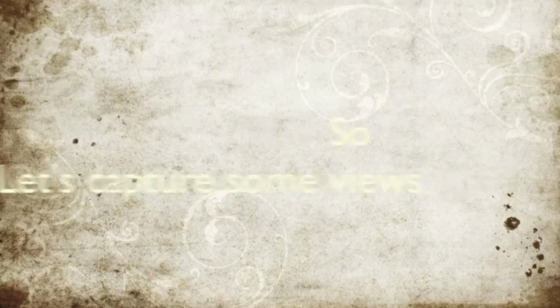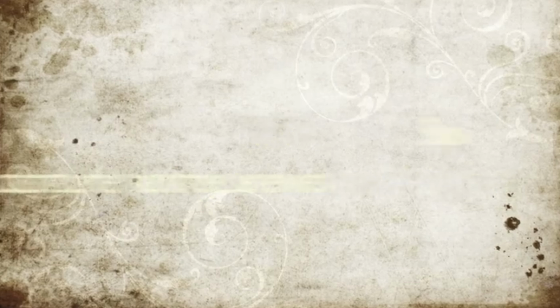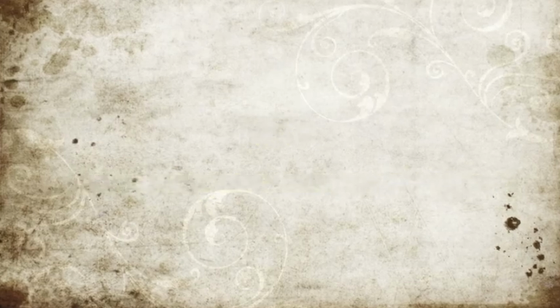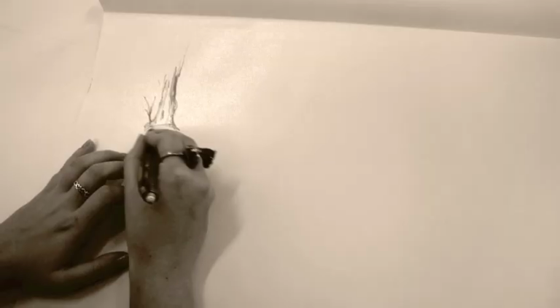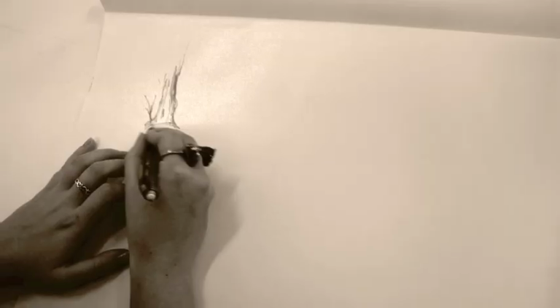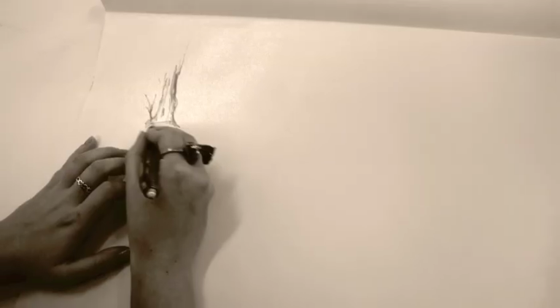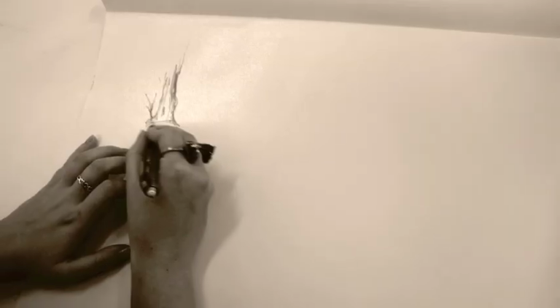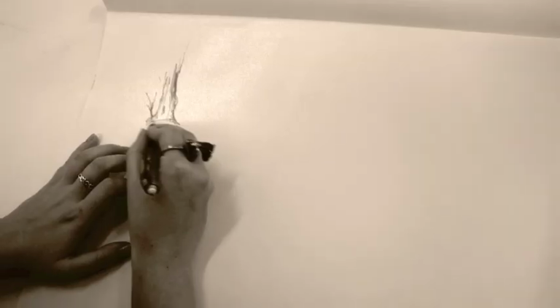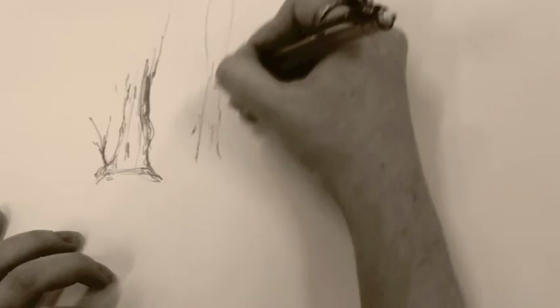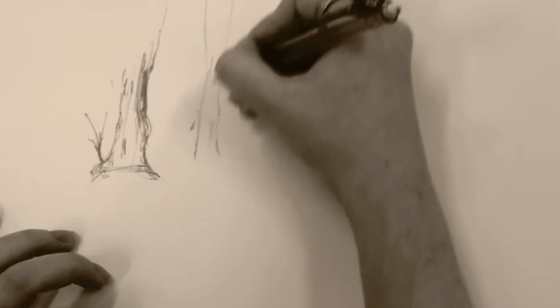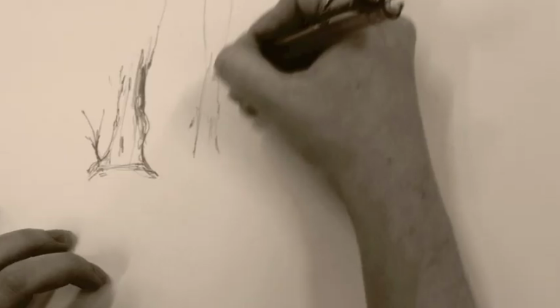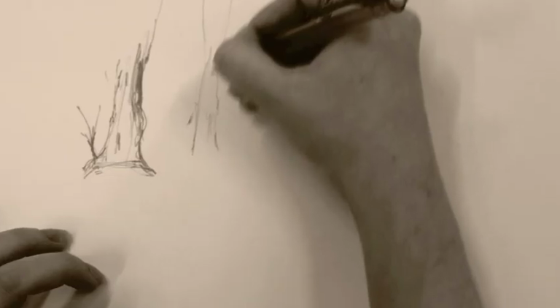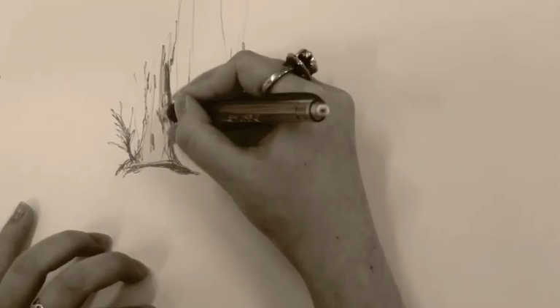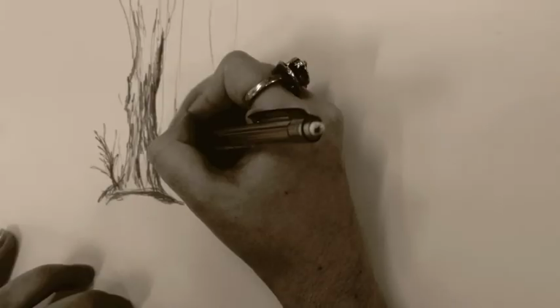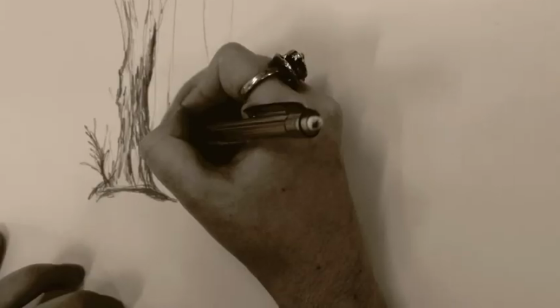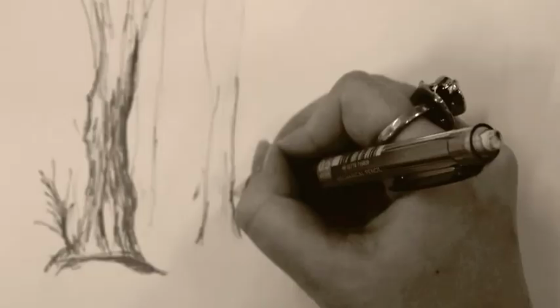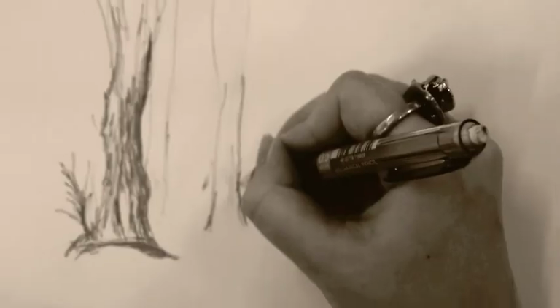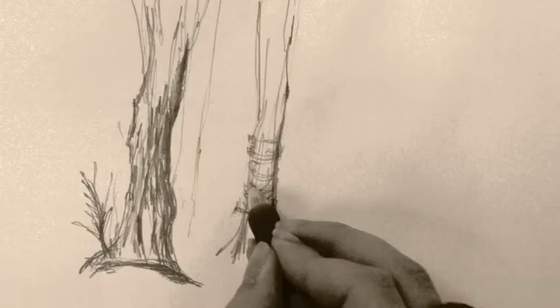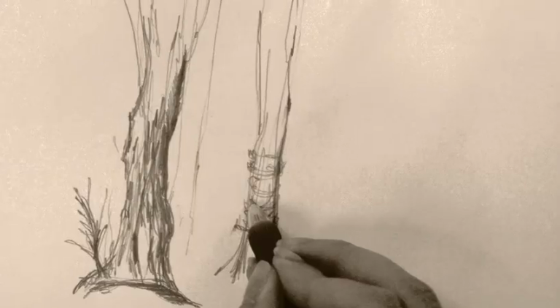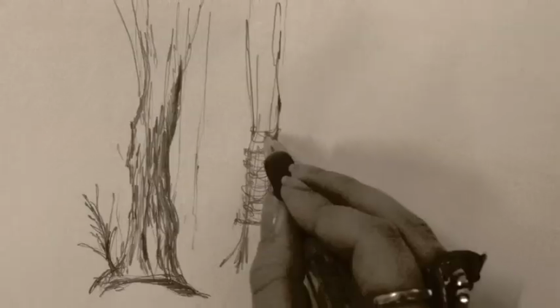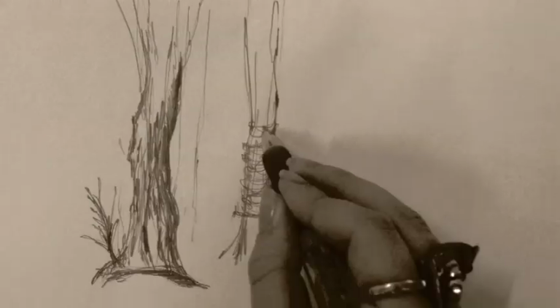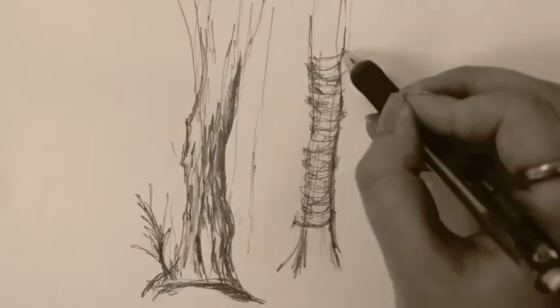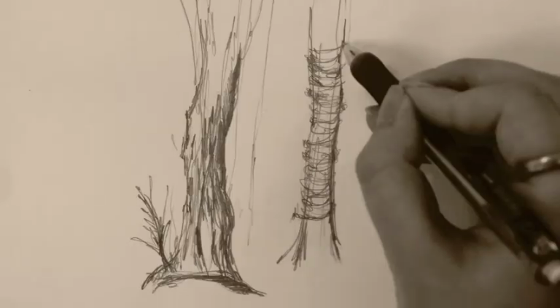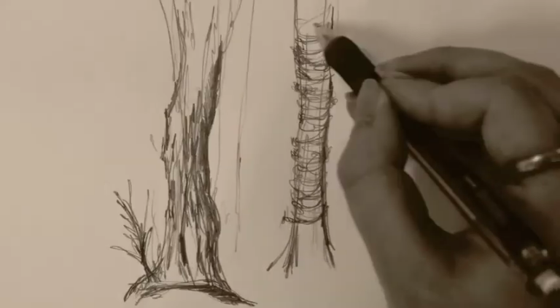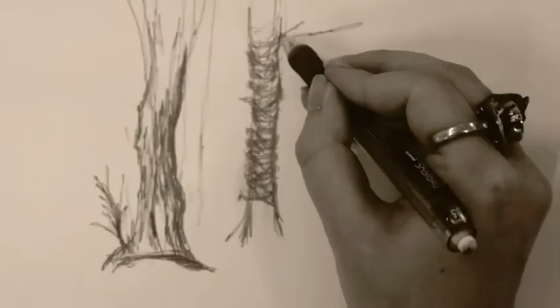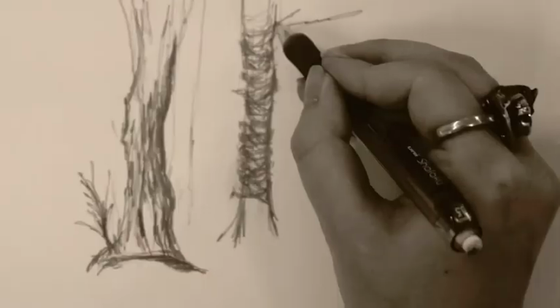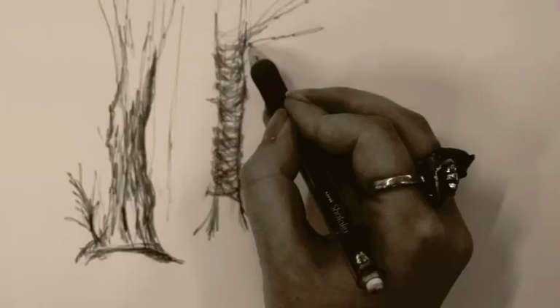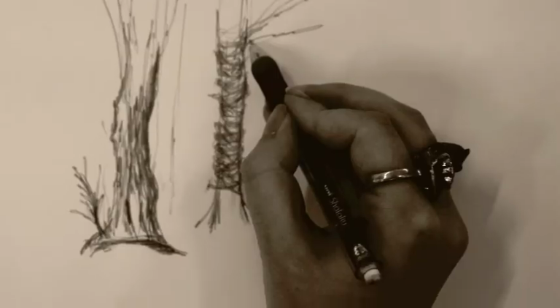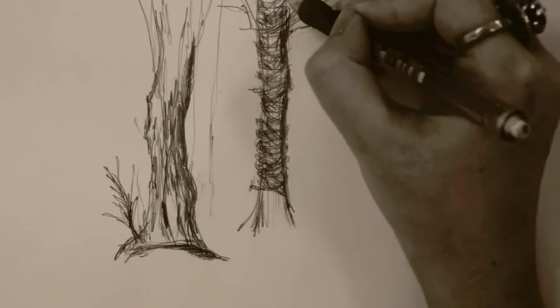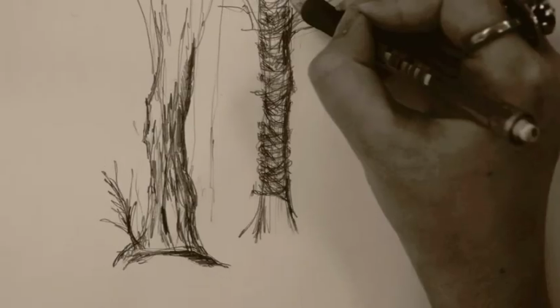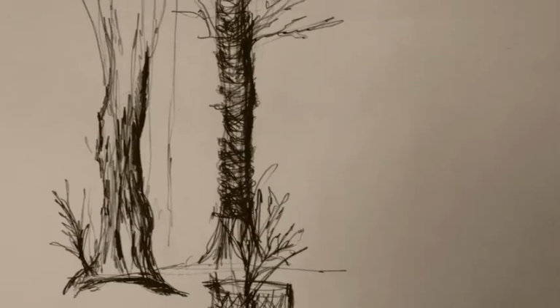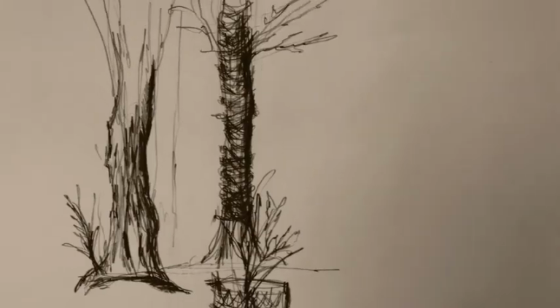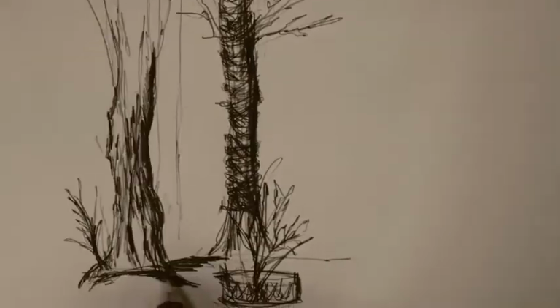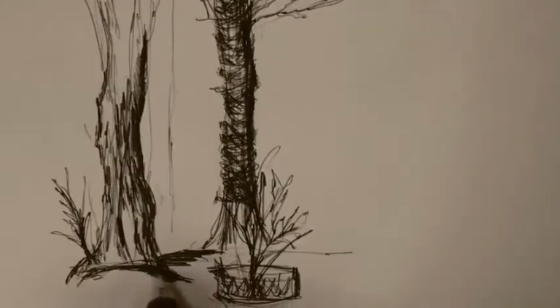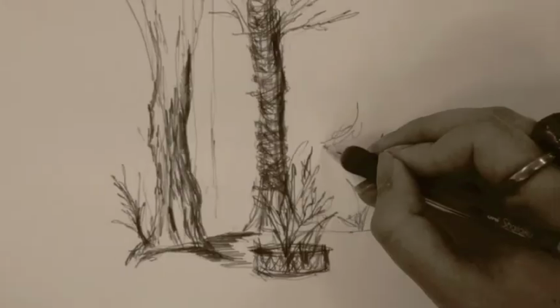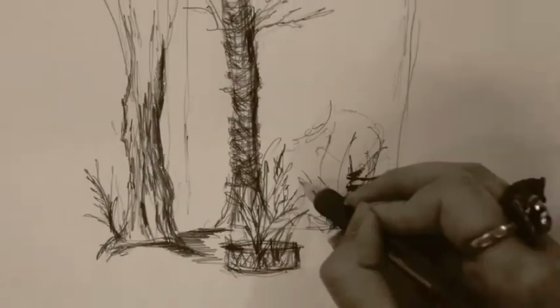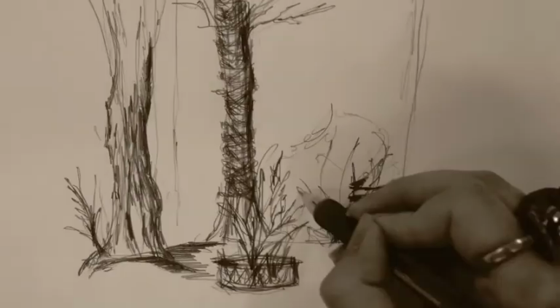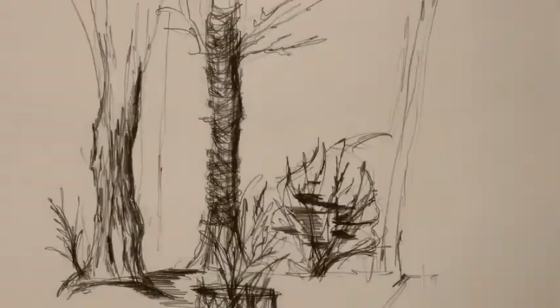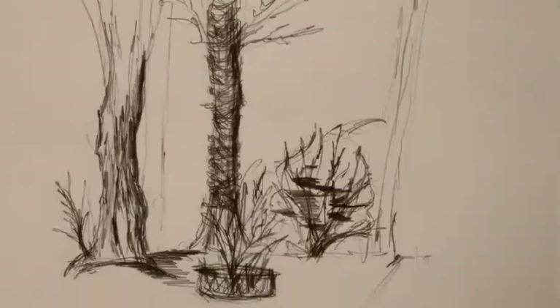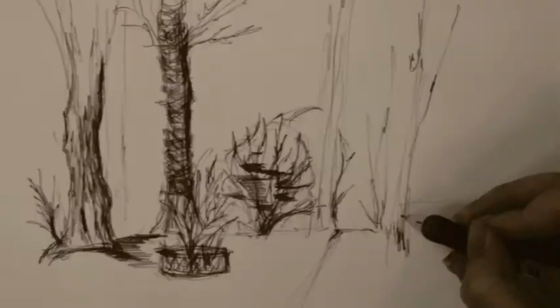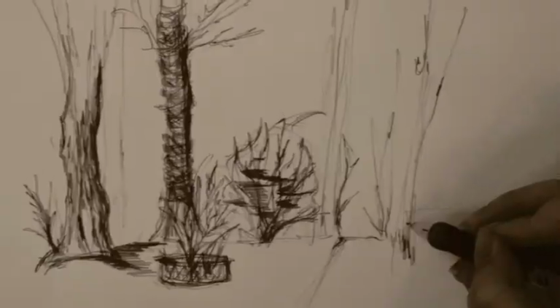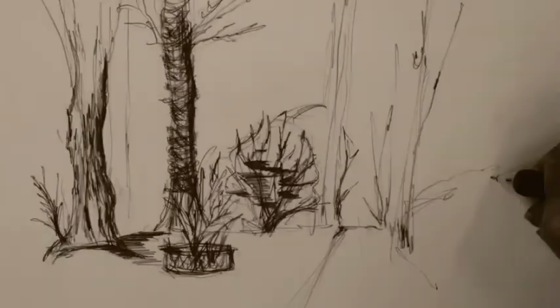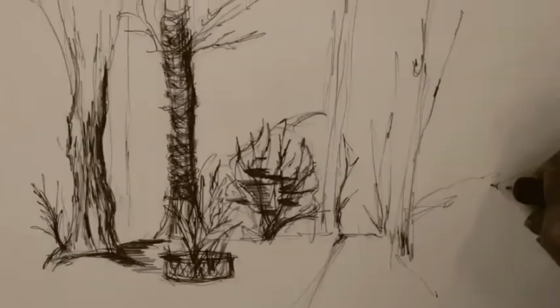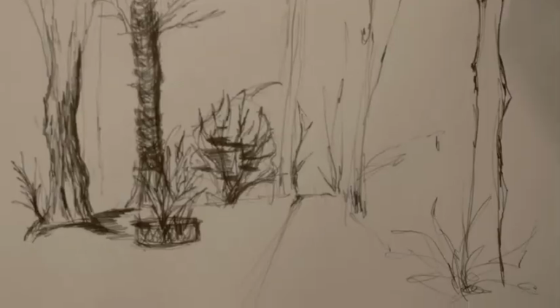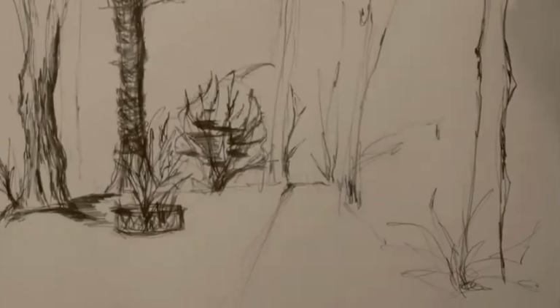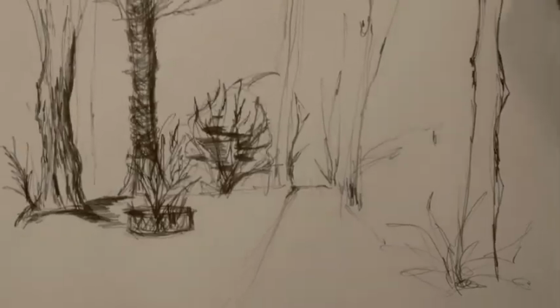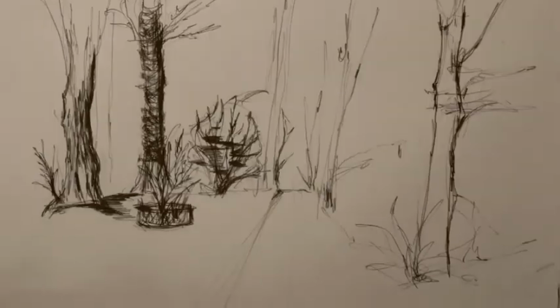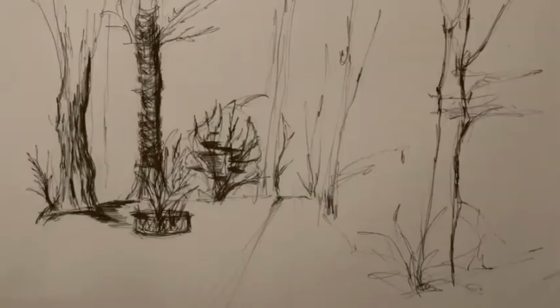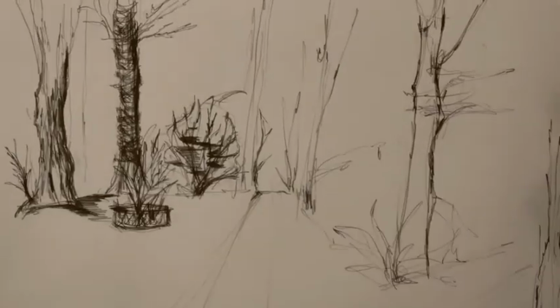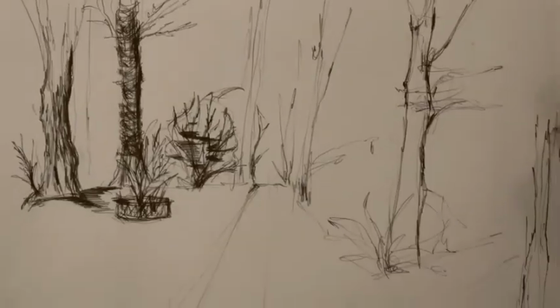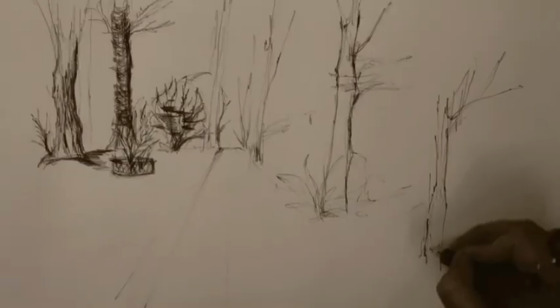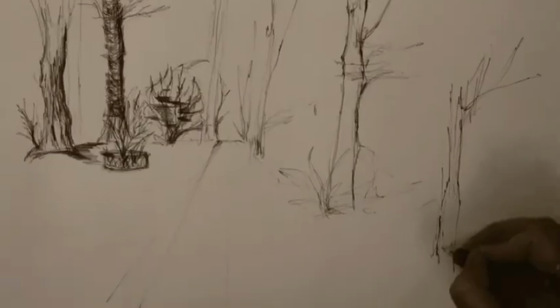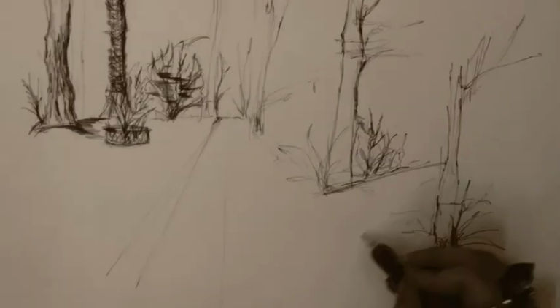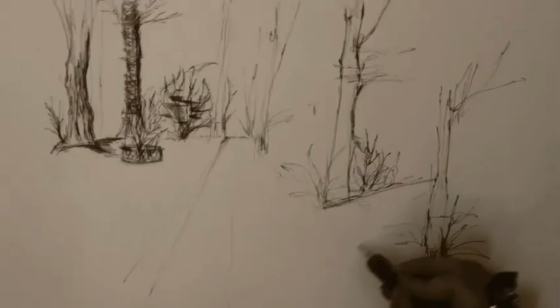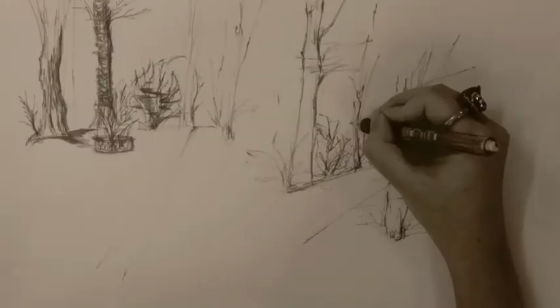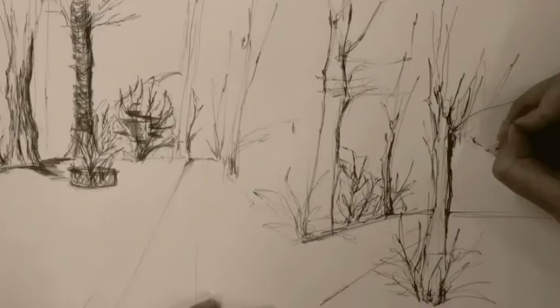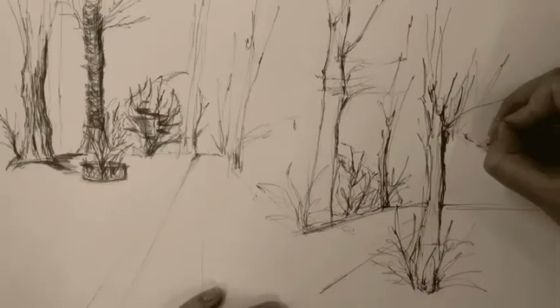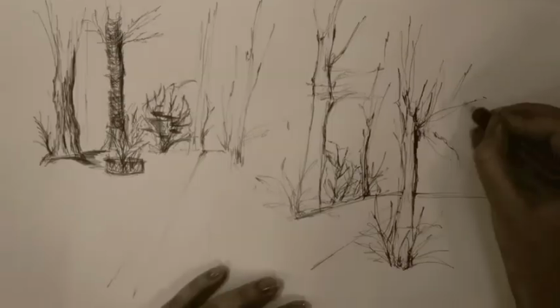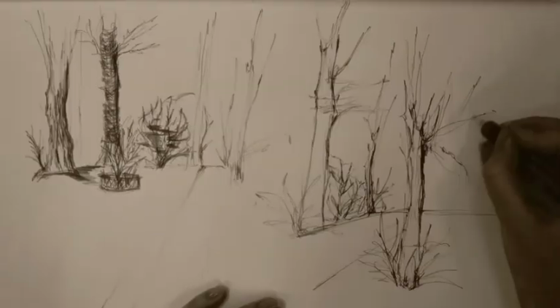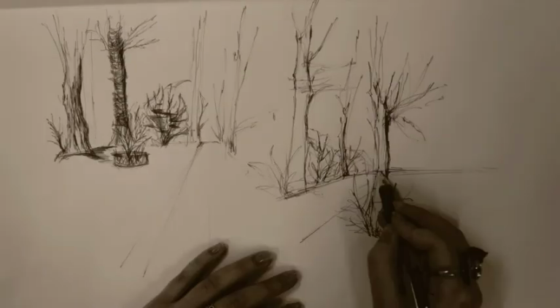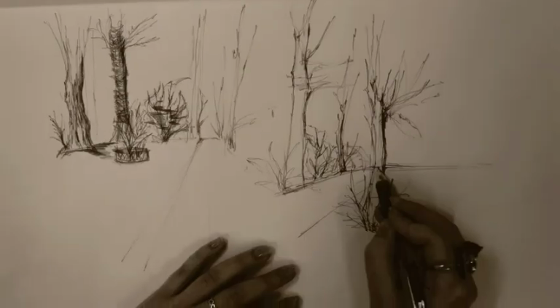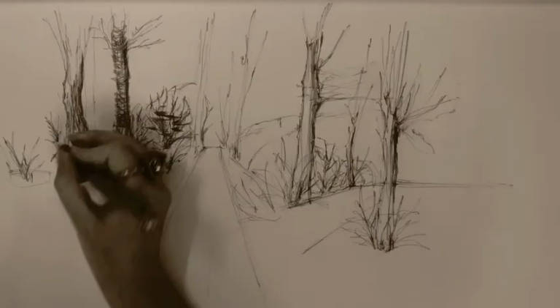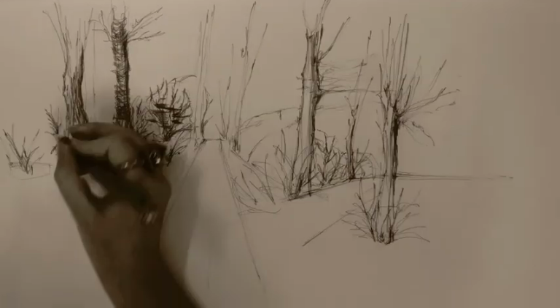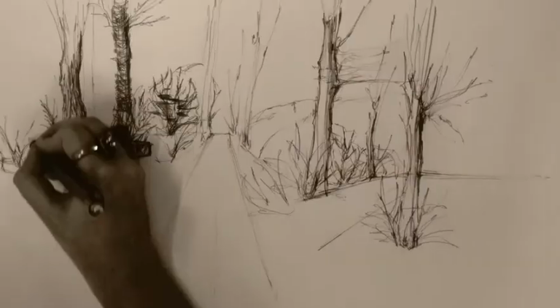Upon entering the site, three views grasp your attention. A false acacia tree with parasitic vines creeping their way through the structure.